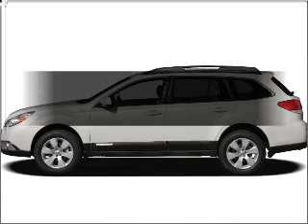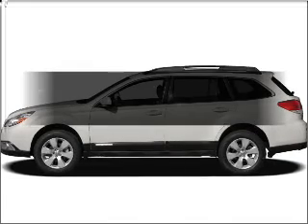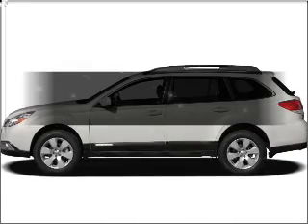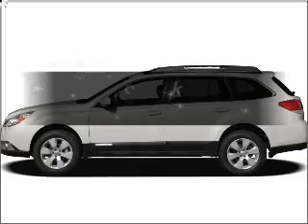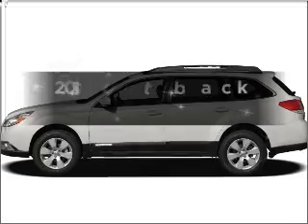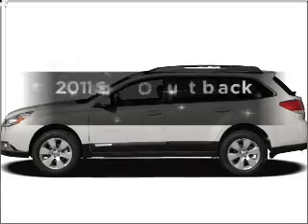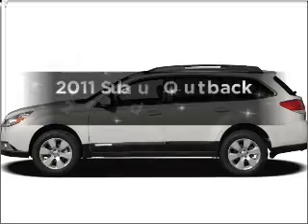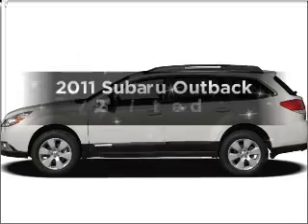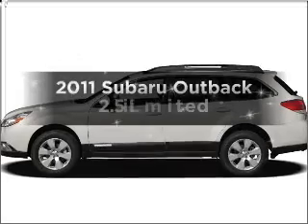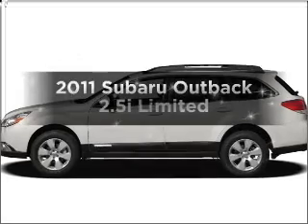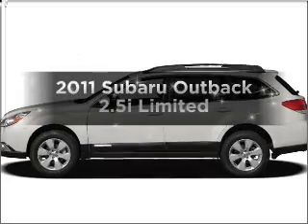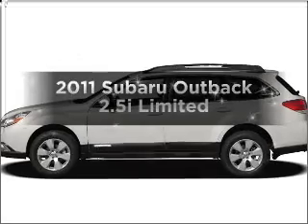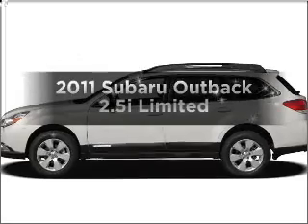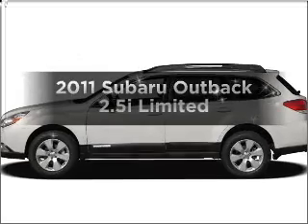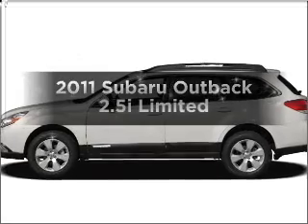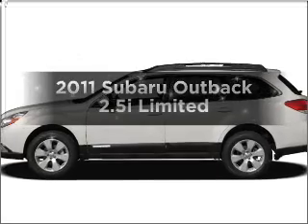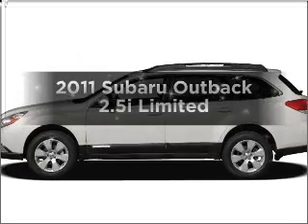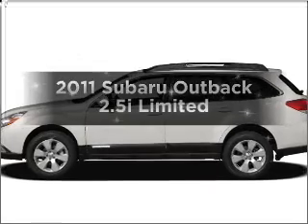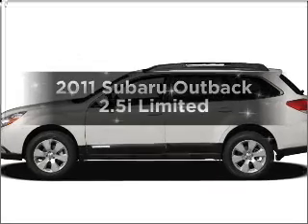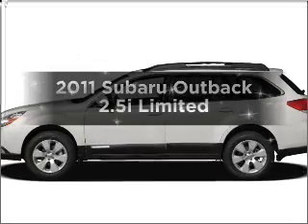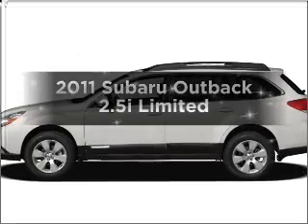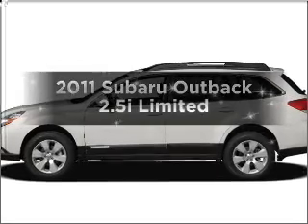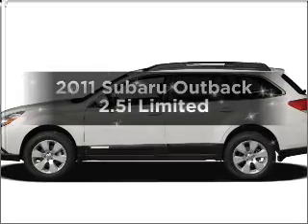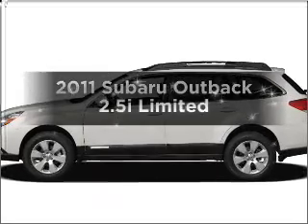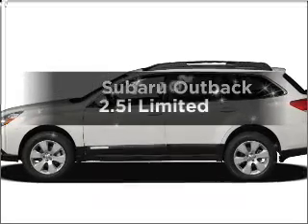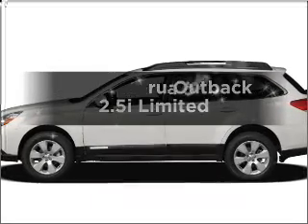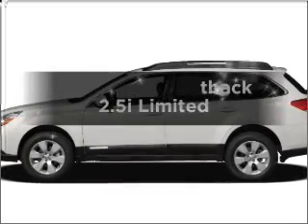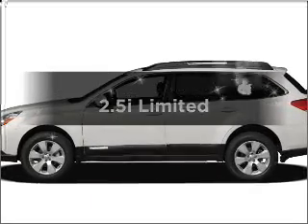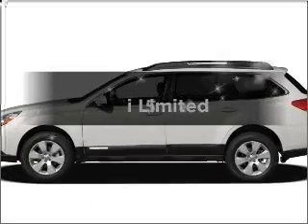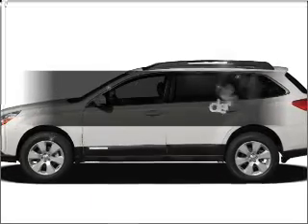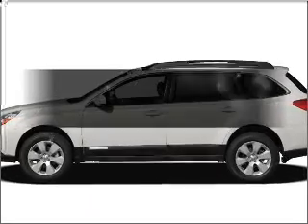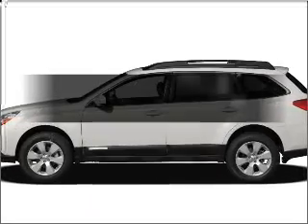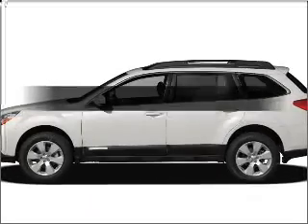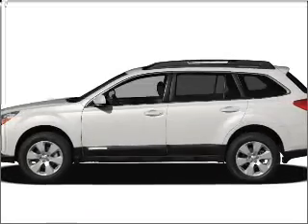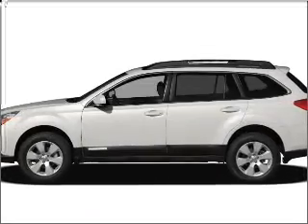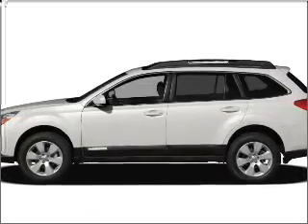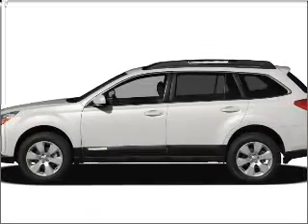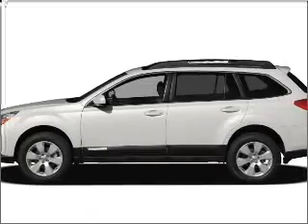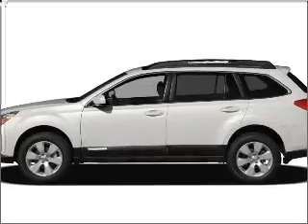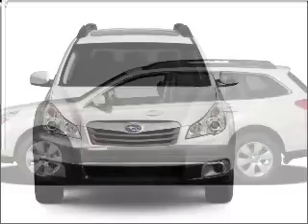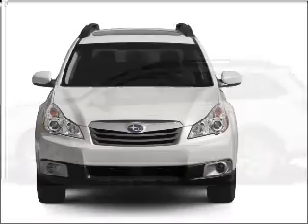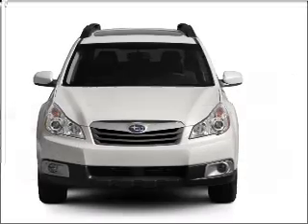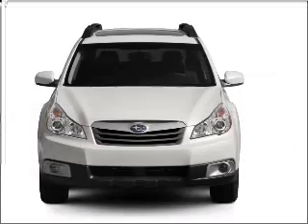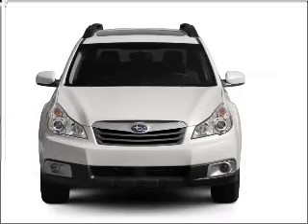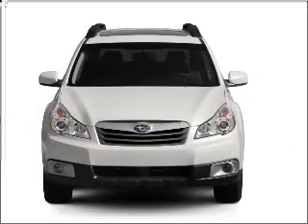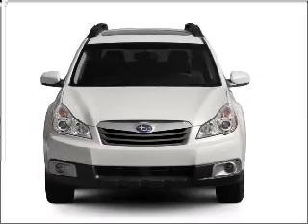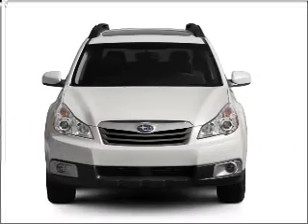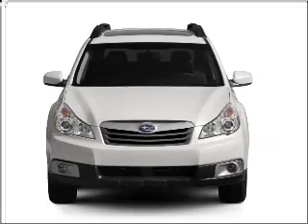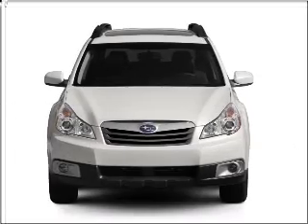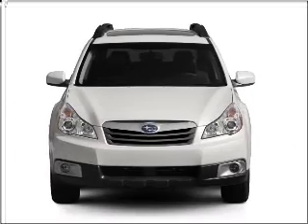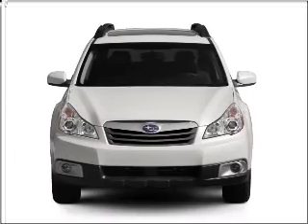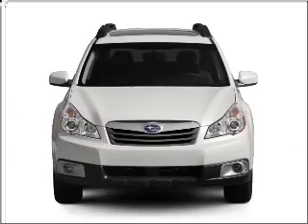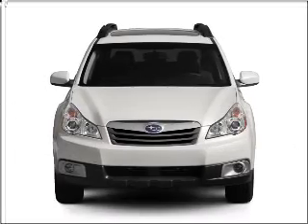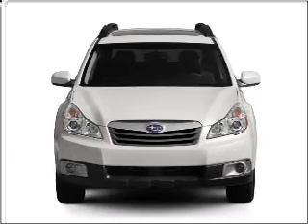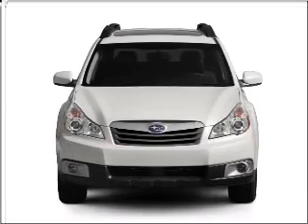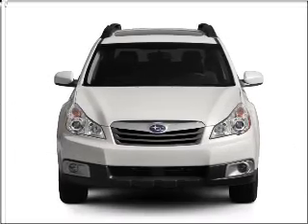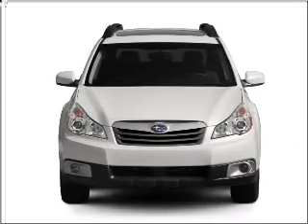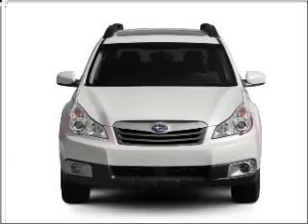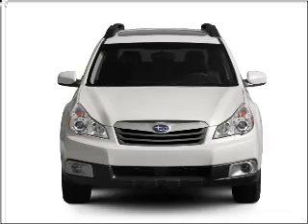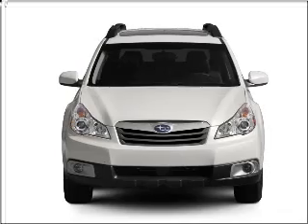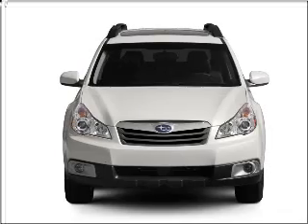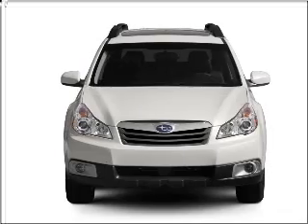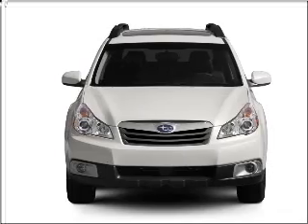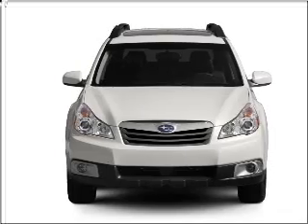Introducing the 2011 Subaru Outback. Travel the roads in style and comfort in this great vehicle.